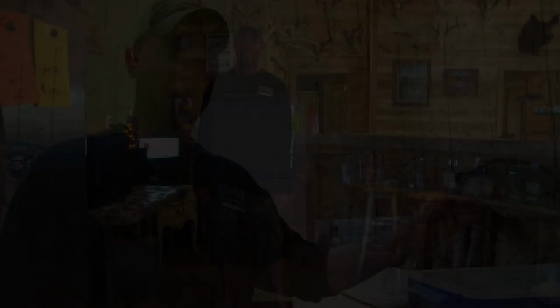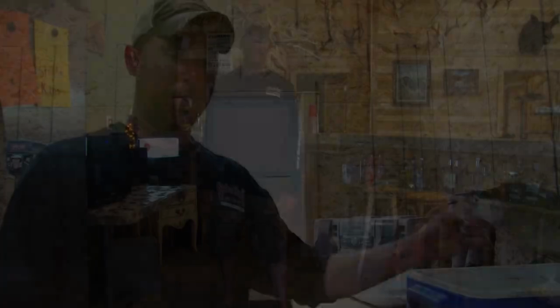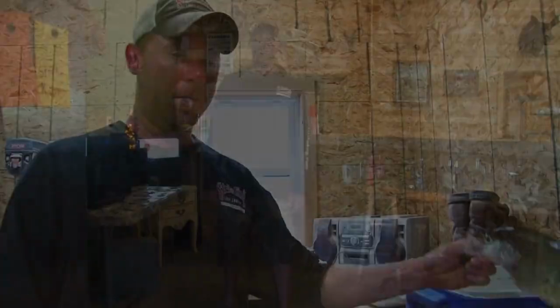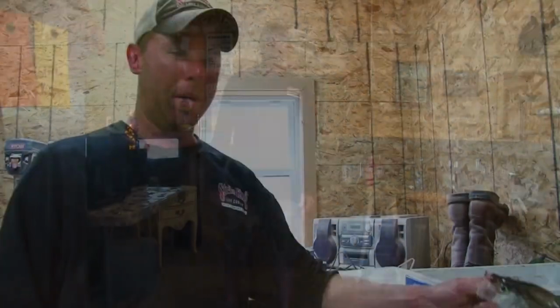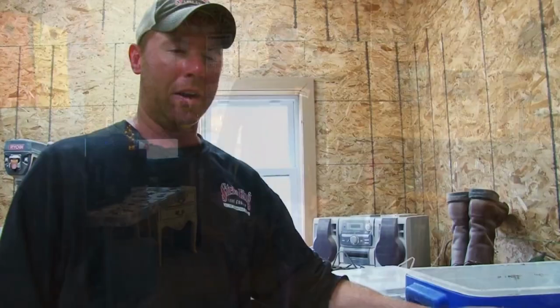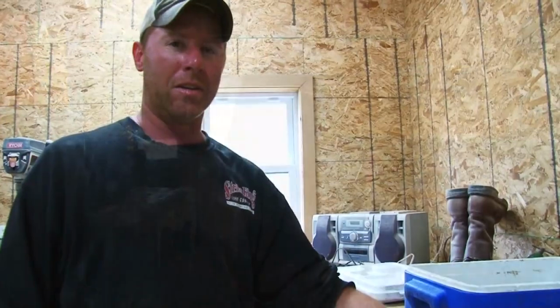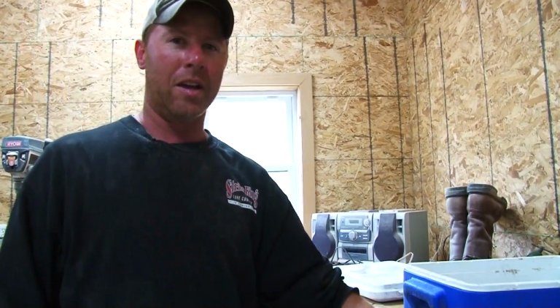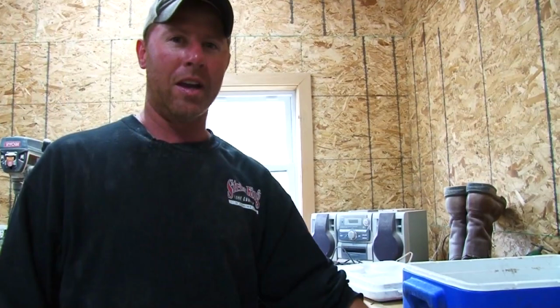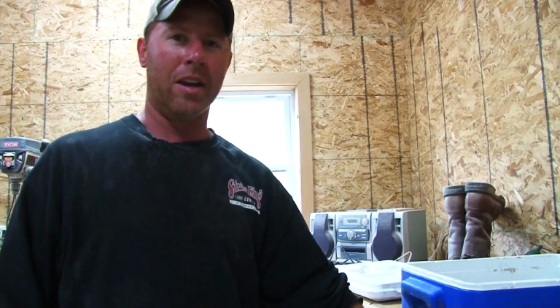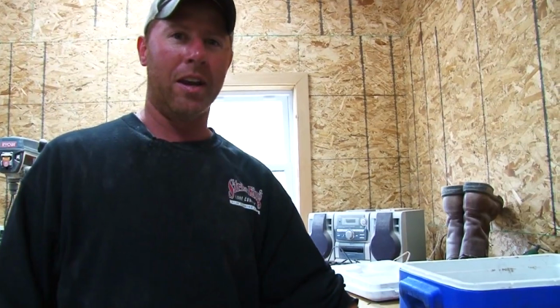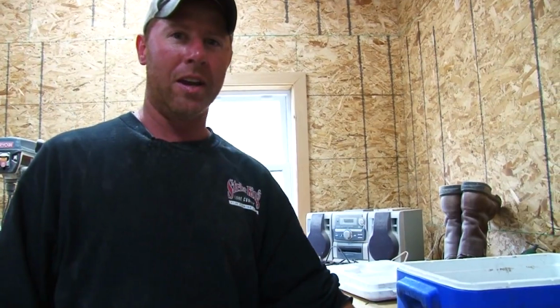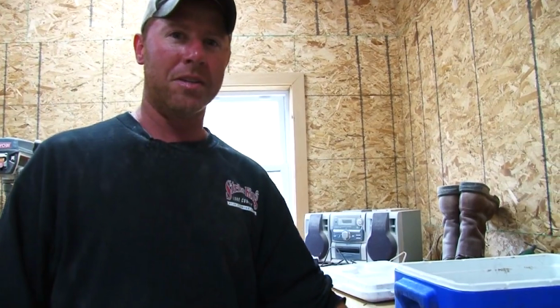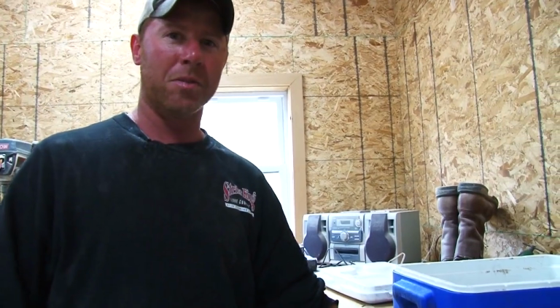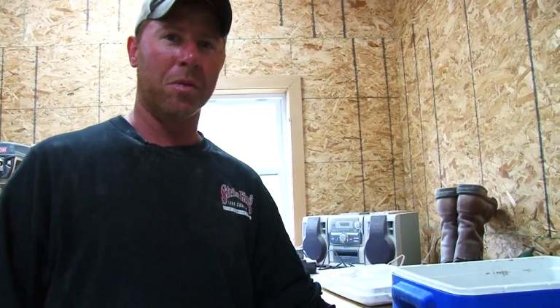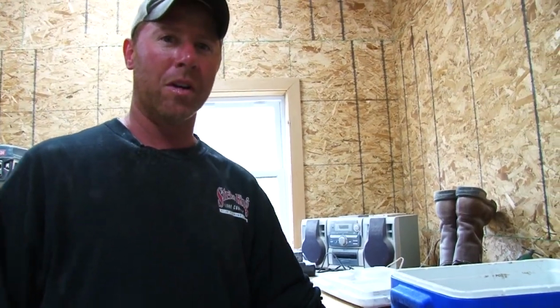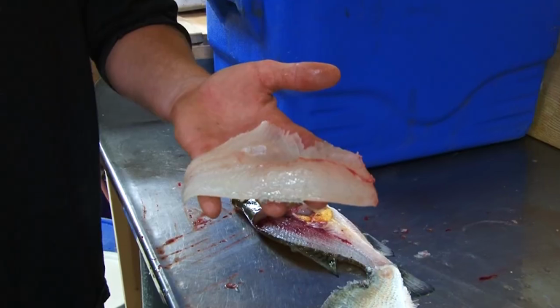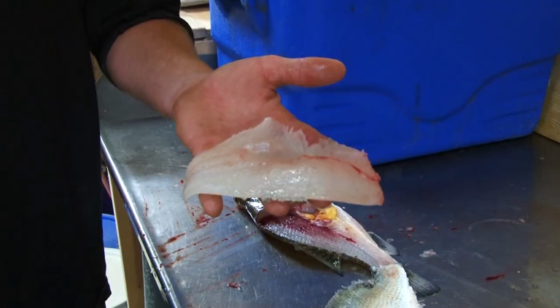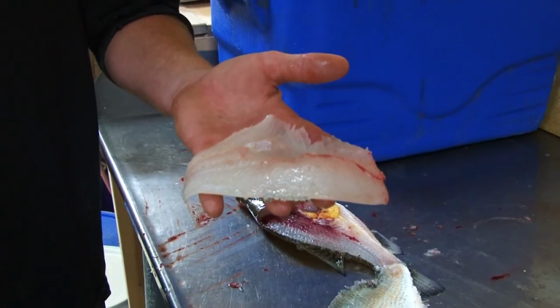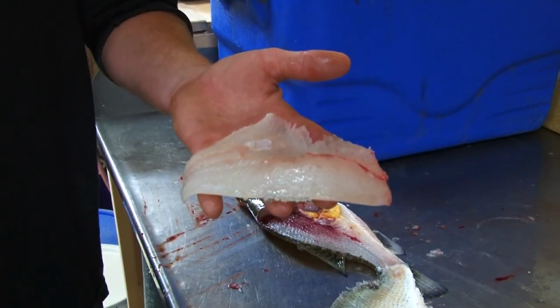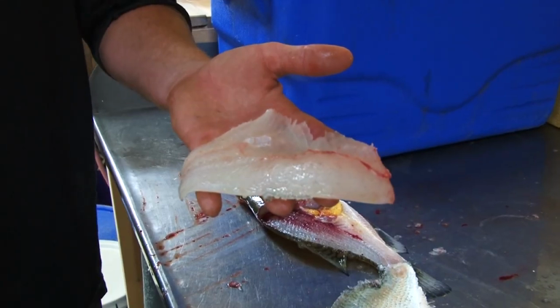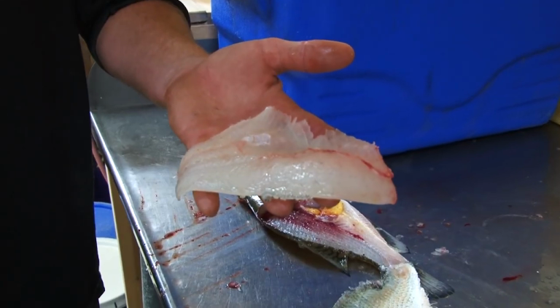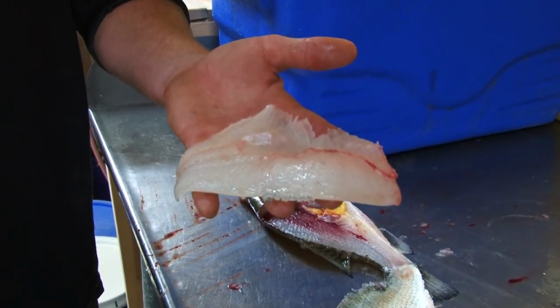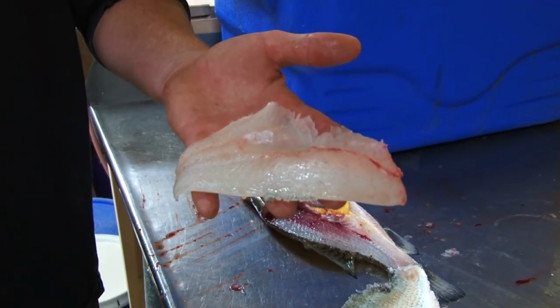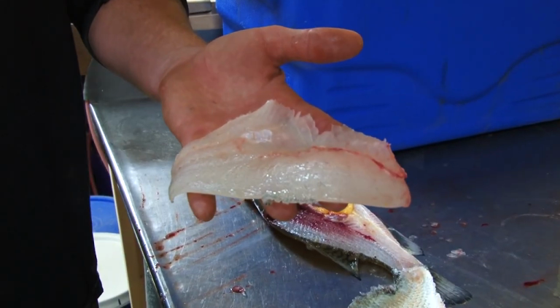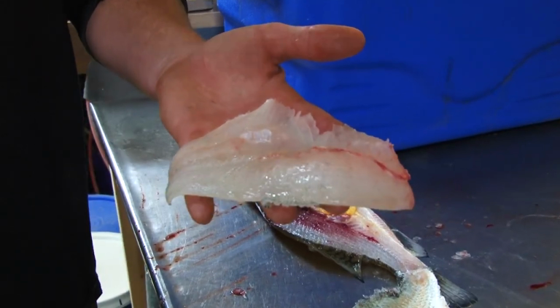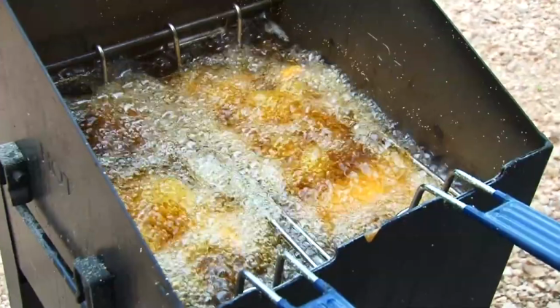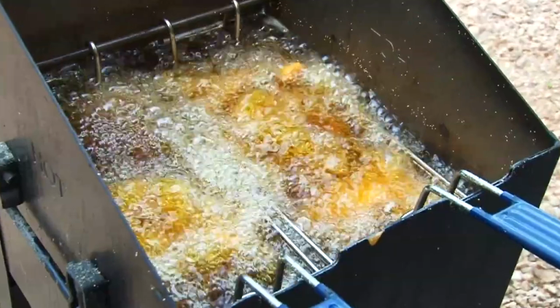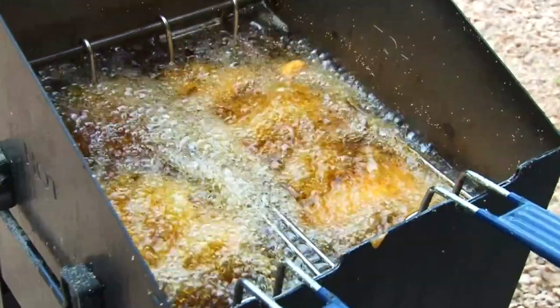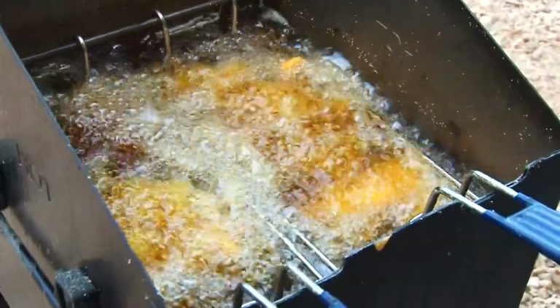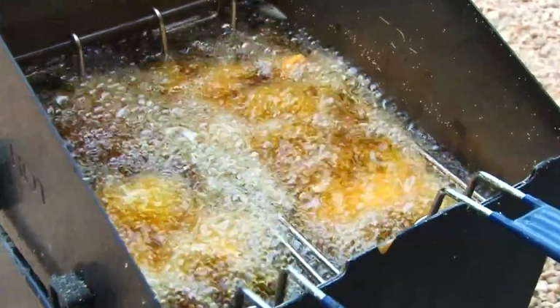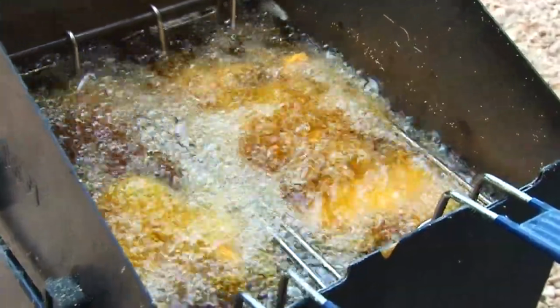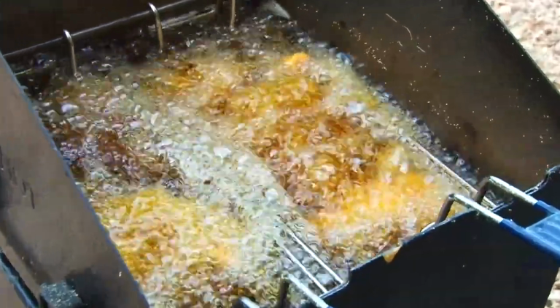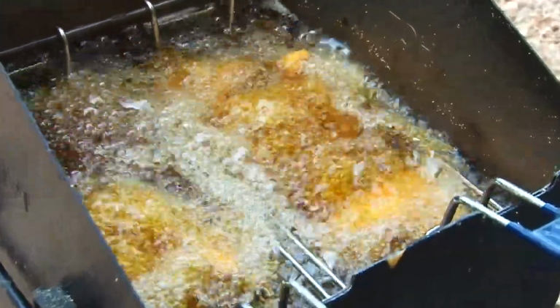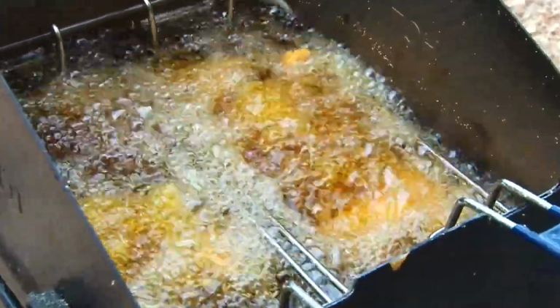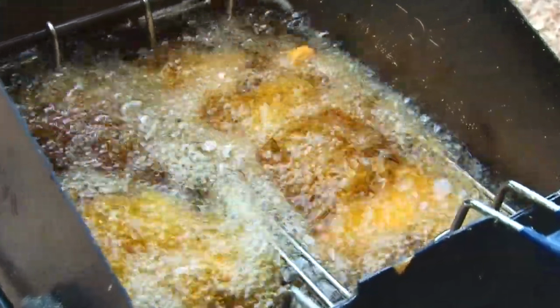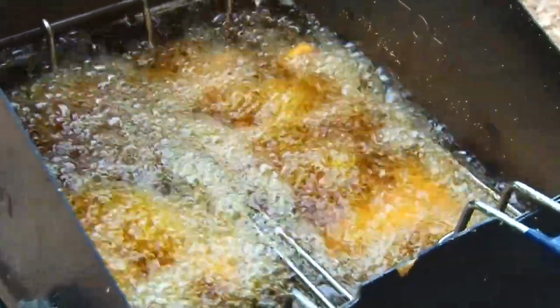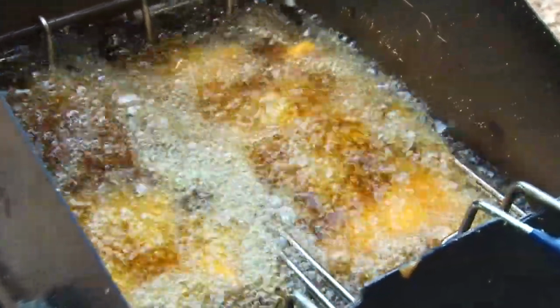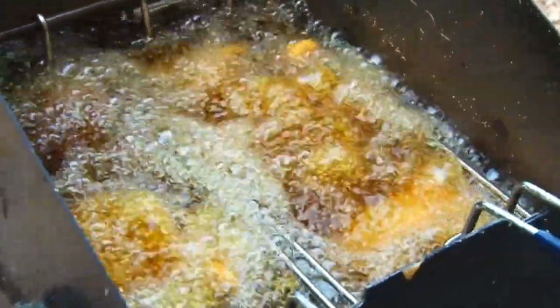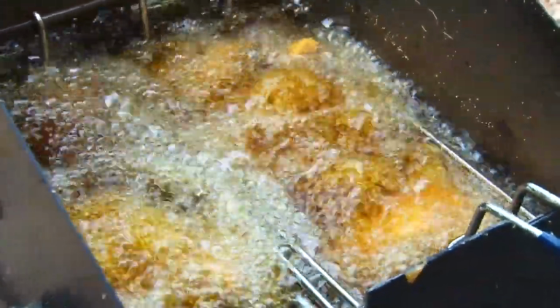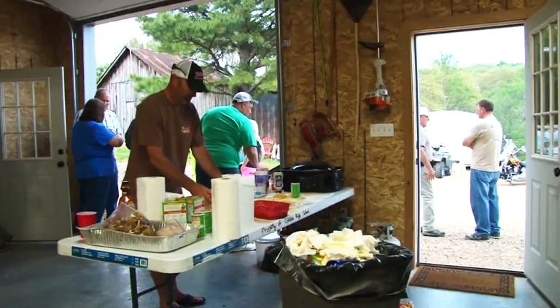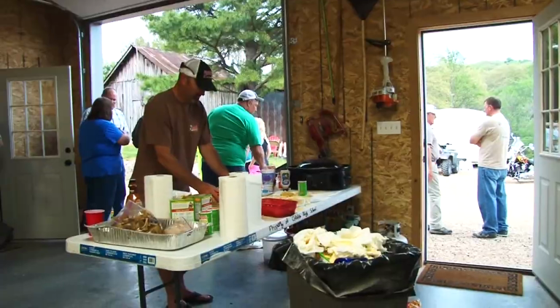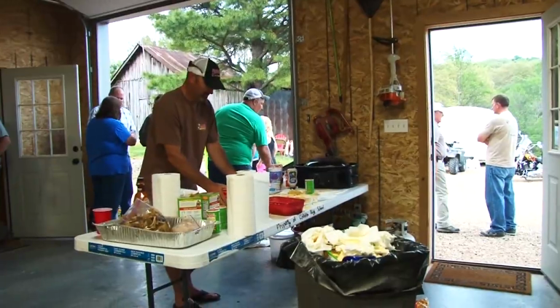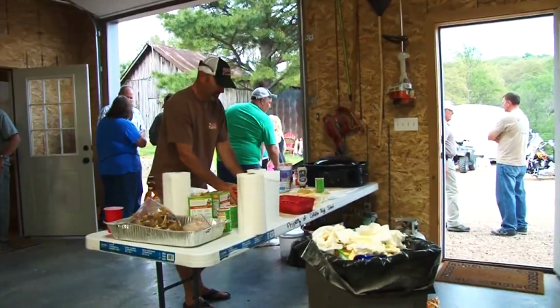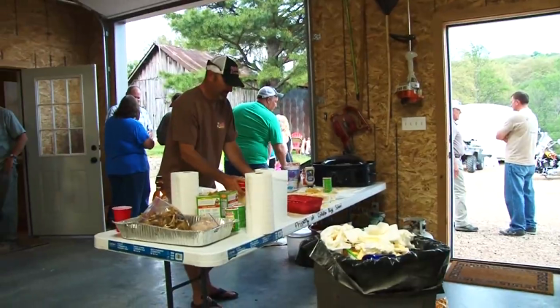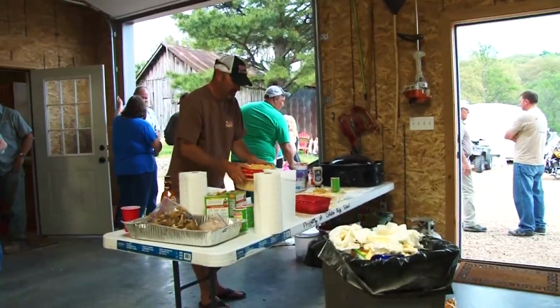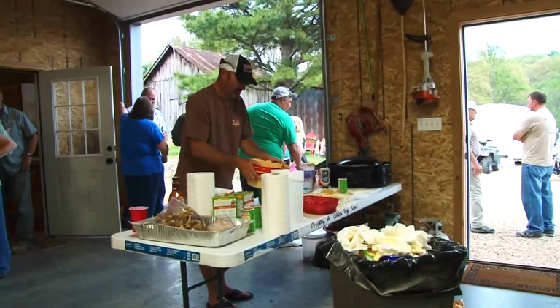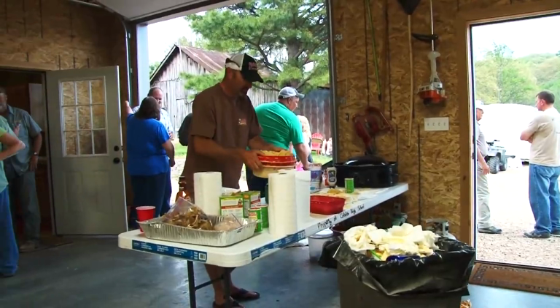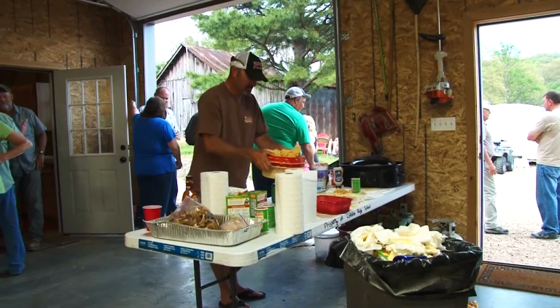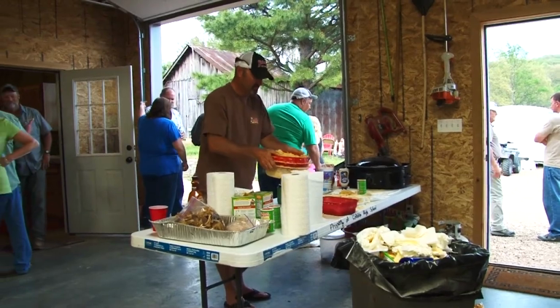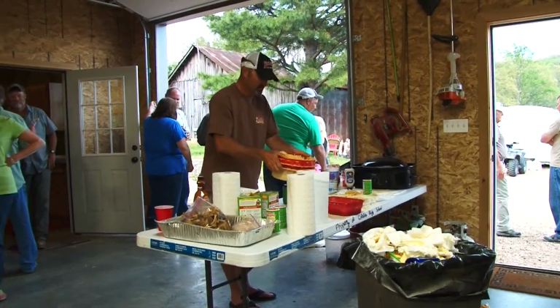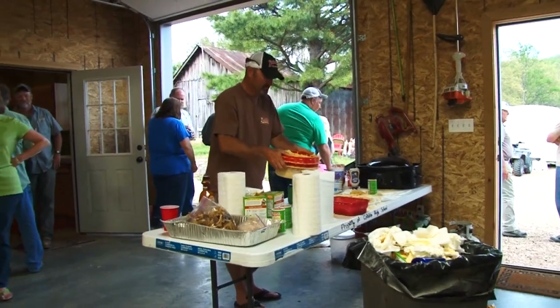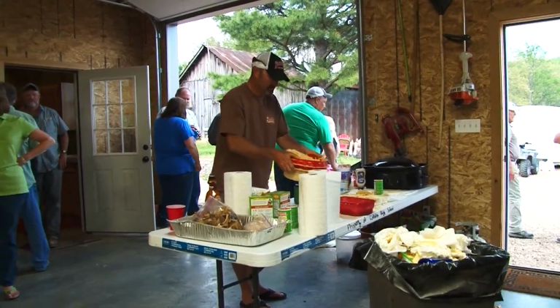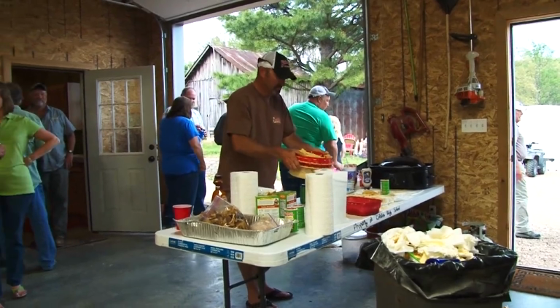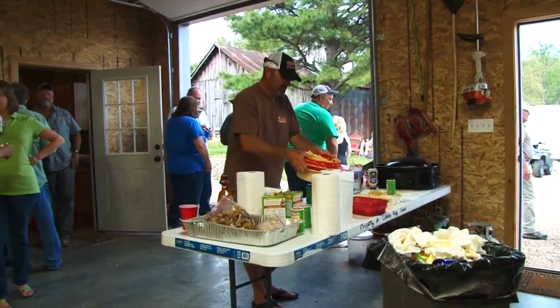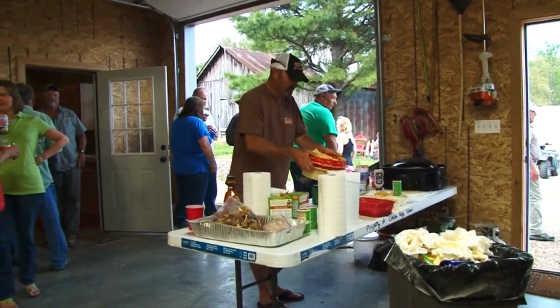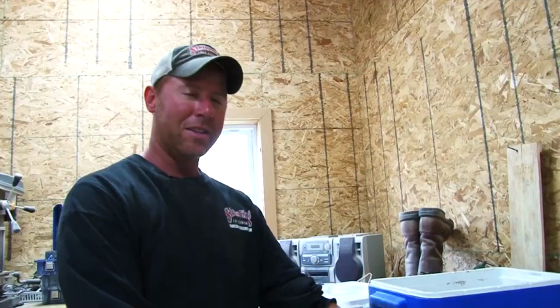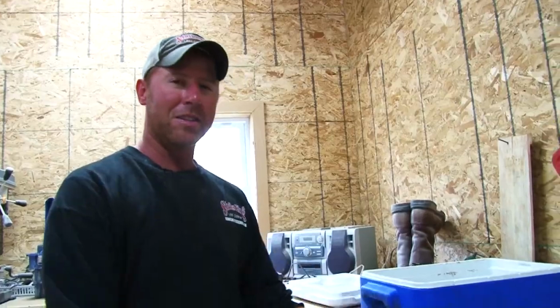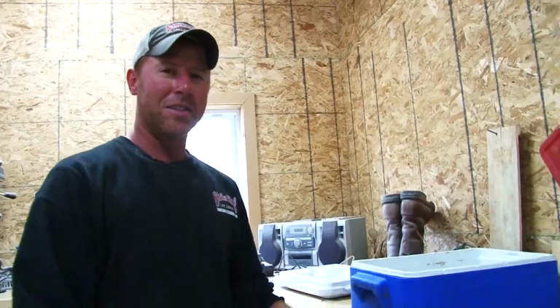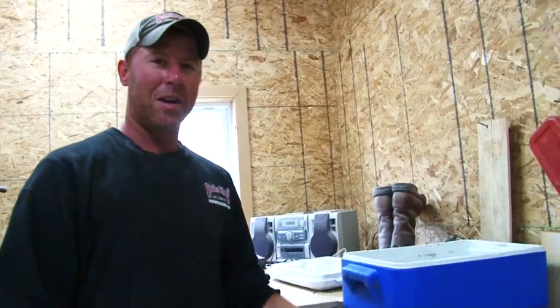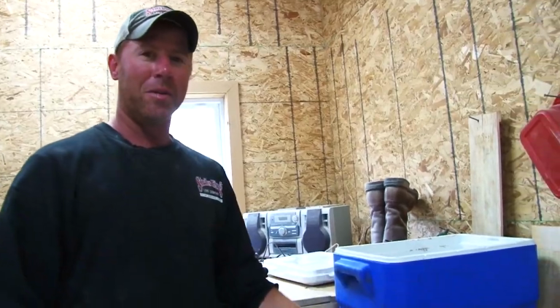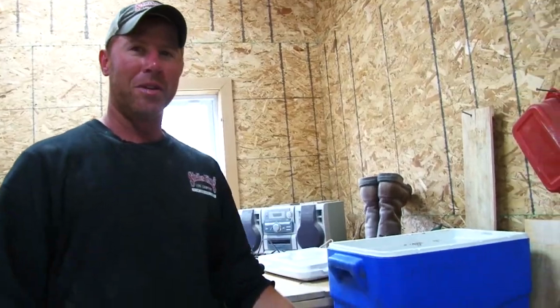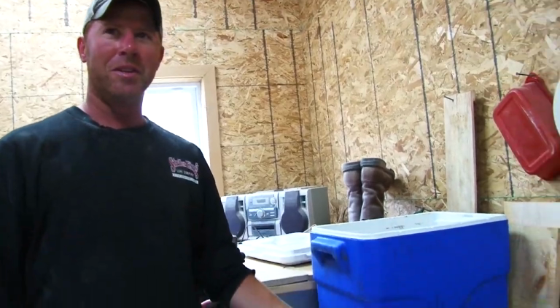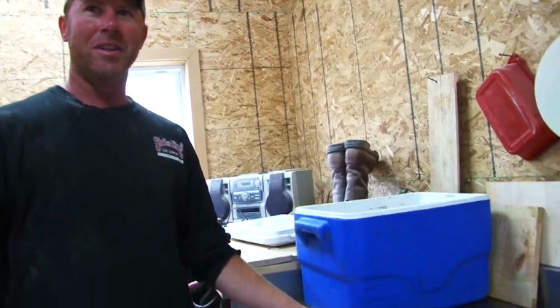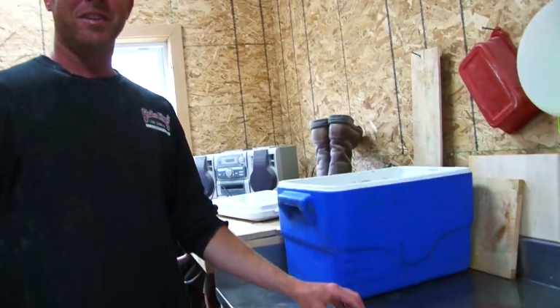We had a good day today so we're going to clean some fish and fry some fish for dinner. We've got a few buddies coming over and this is how we do it.